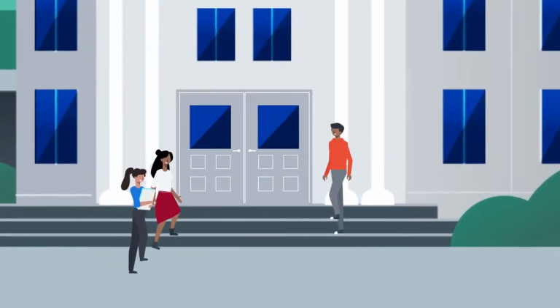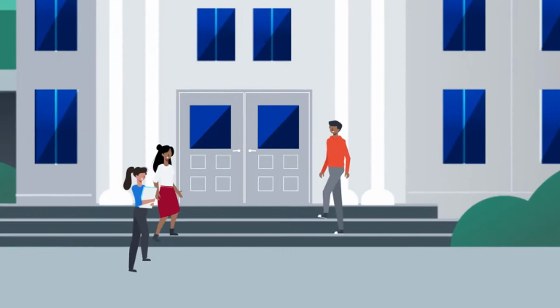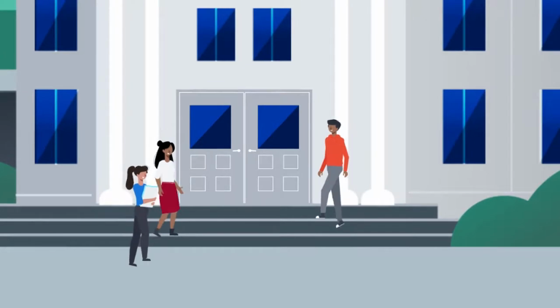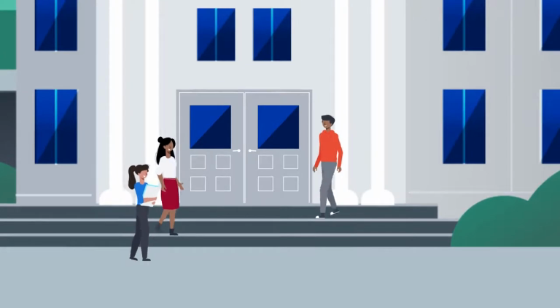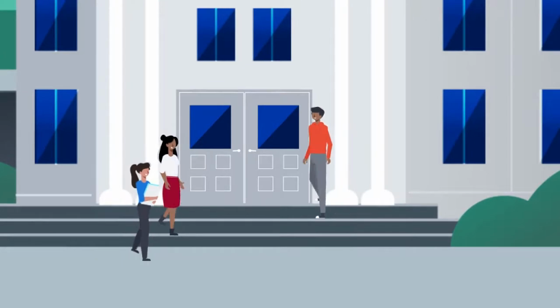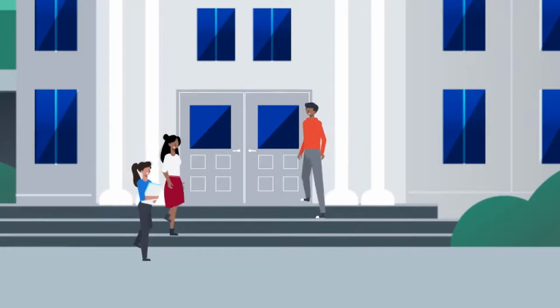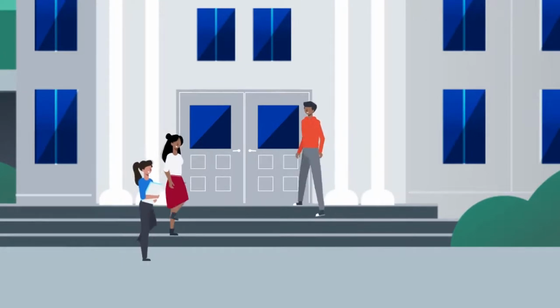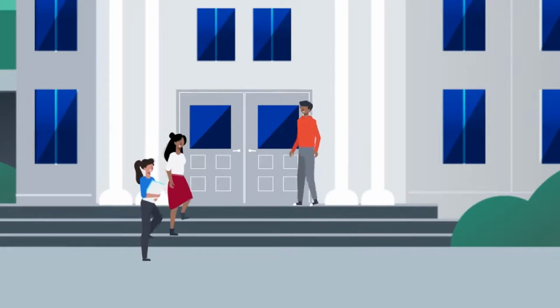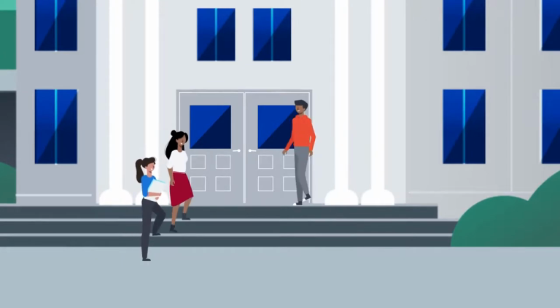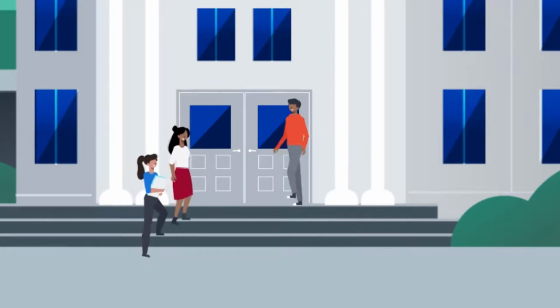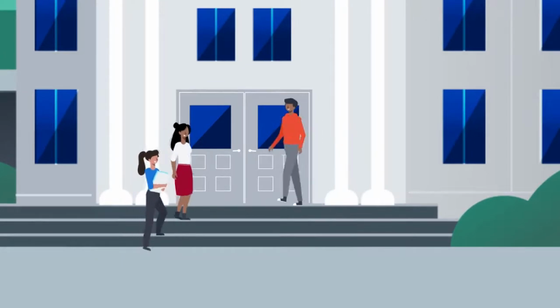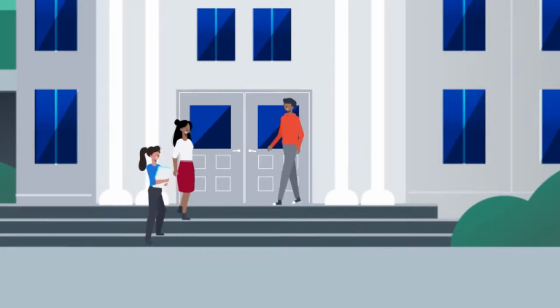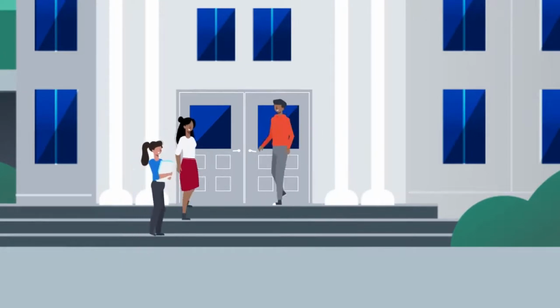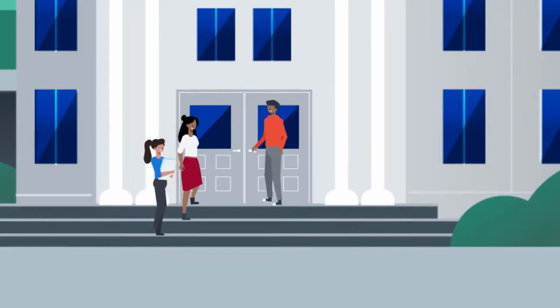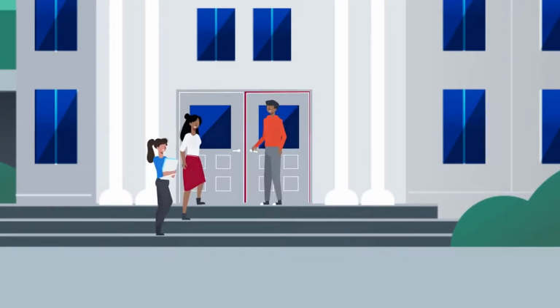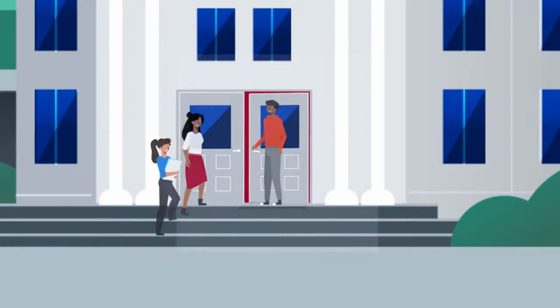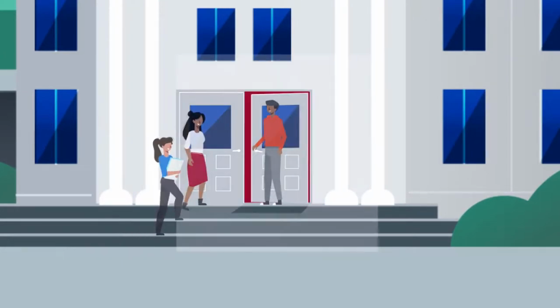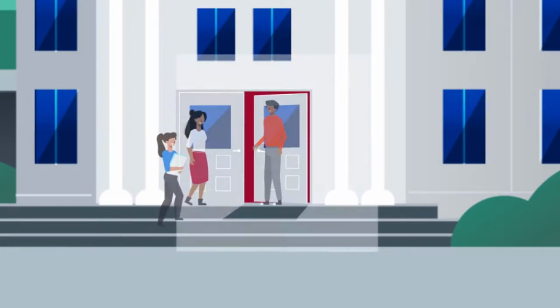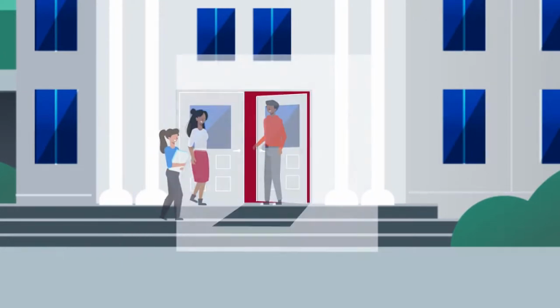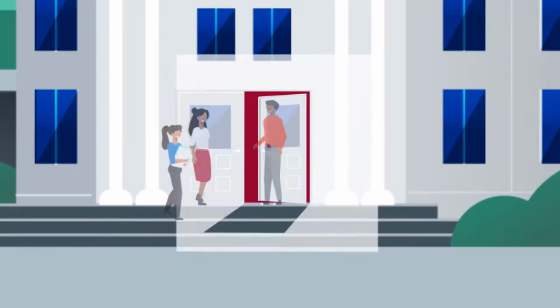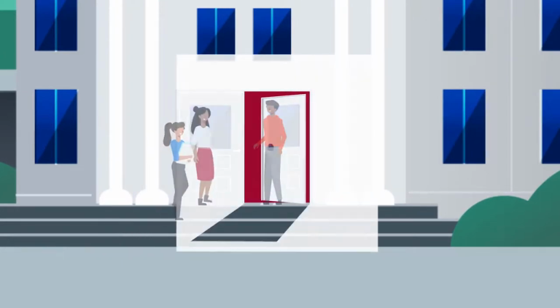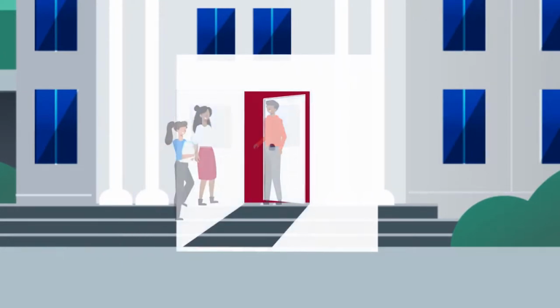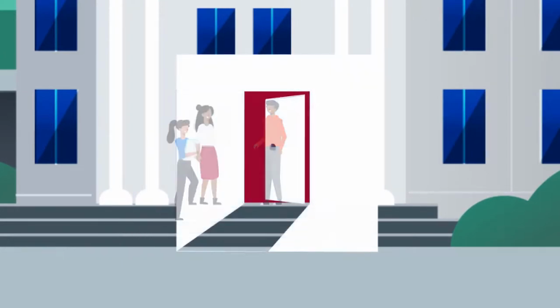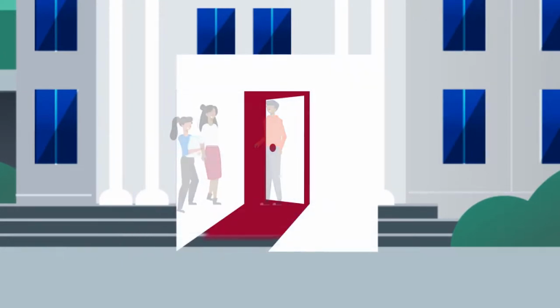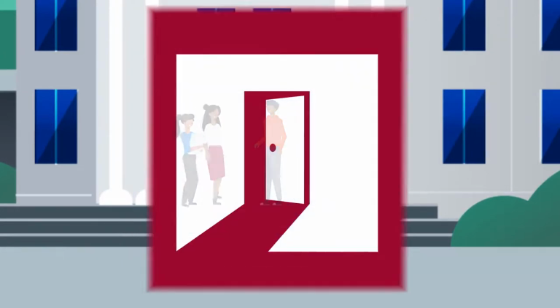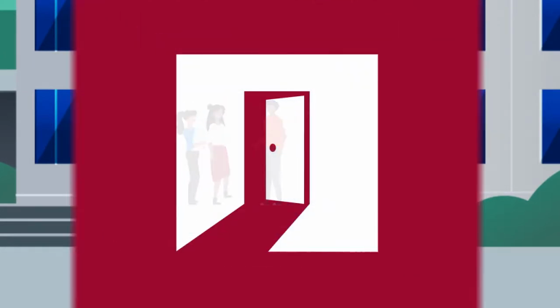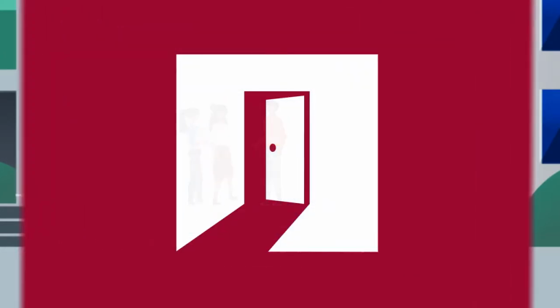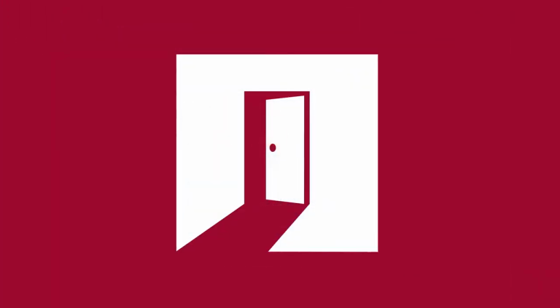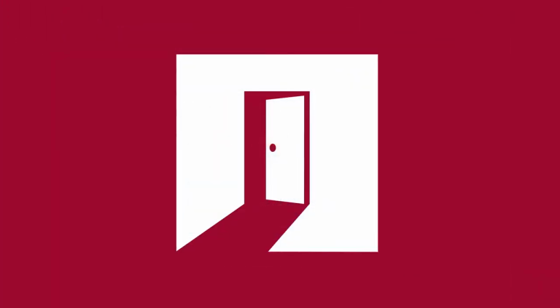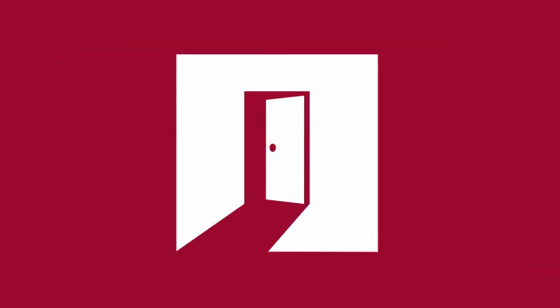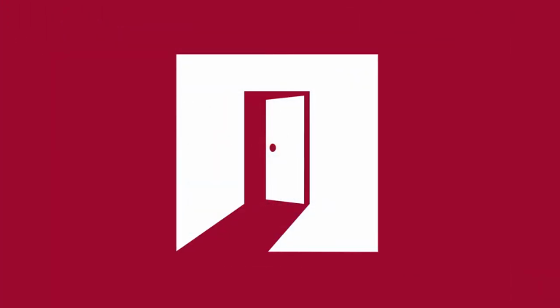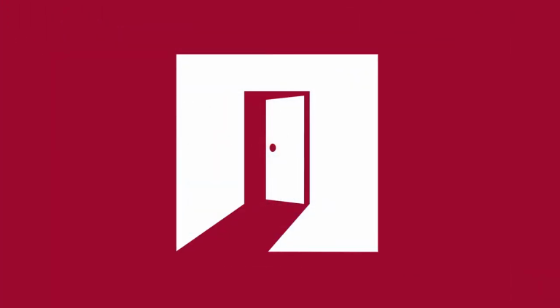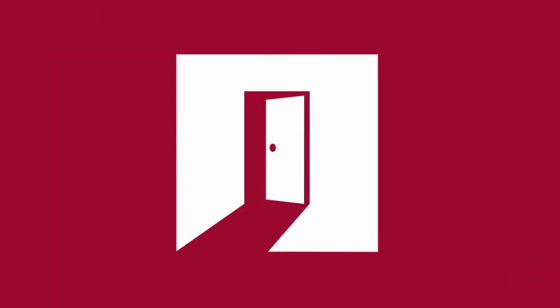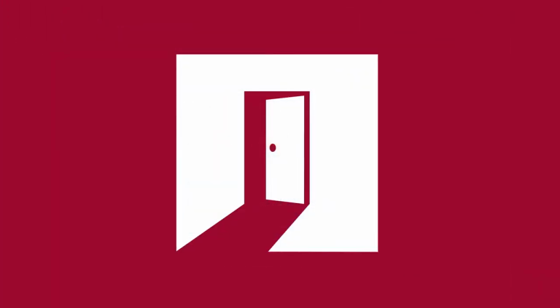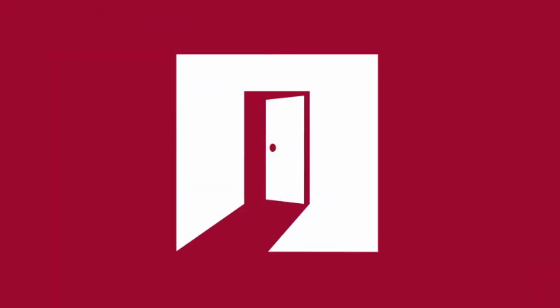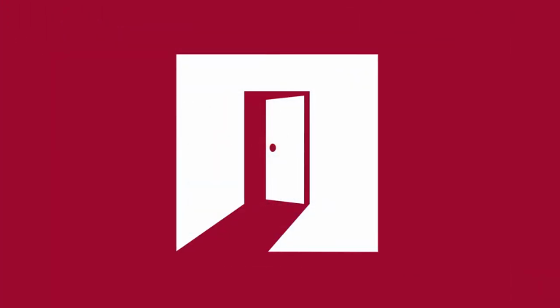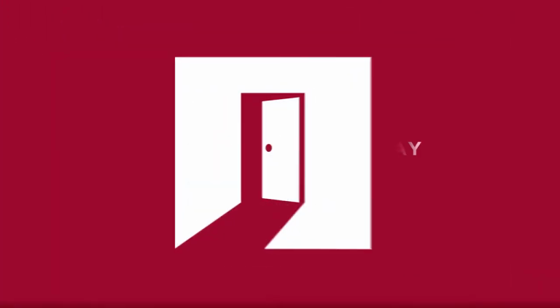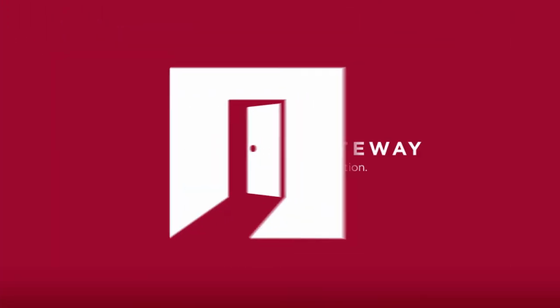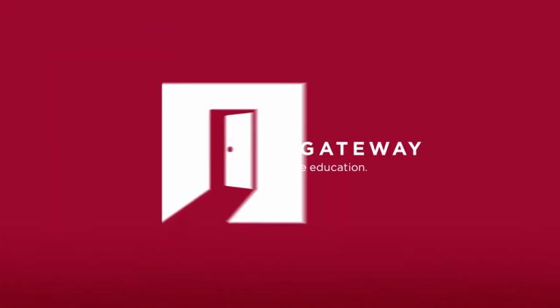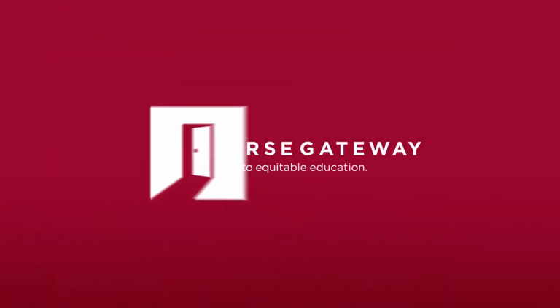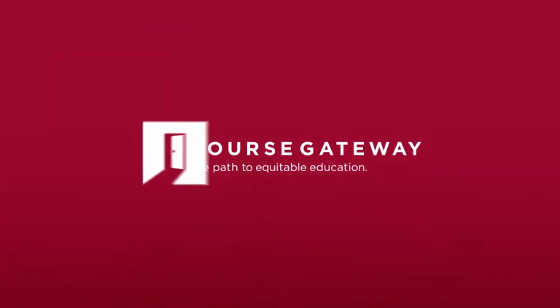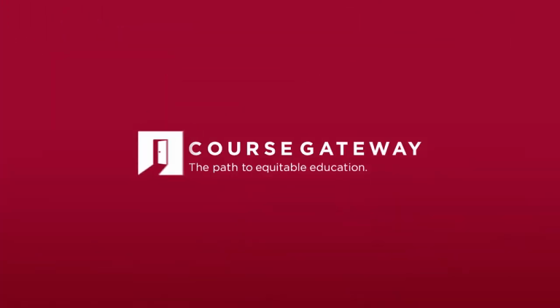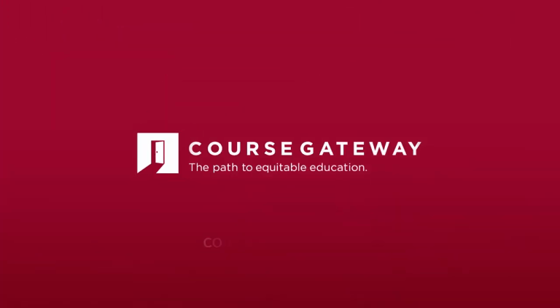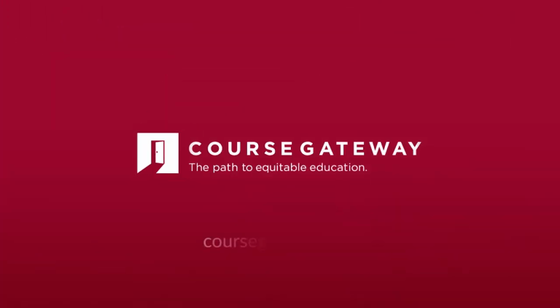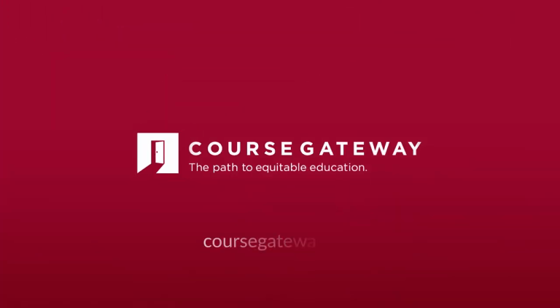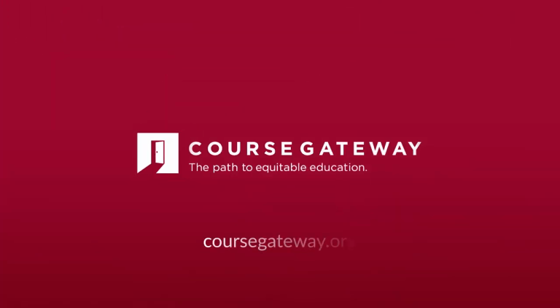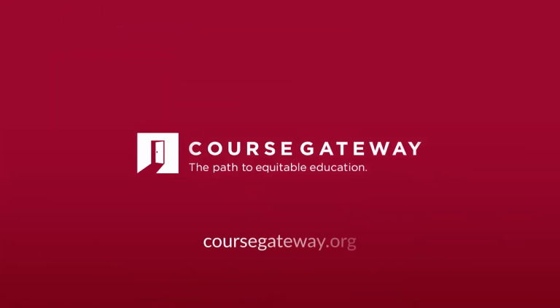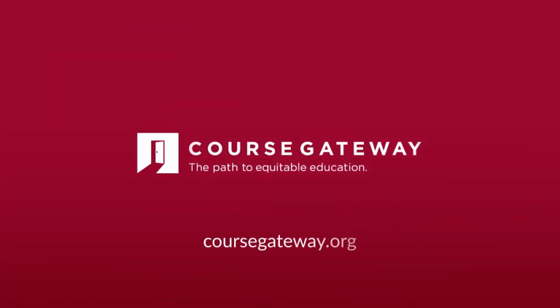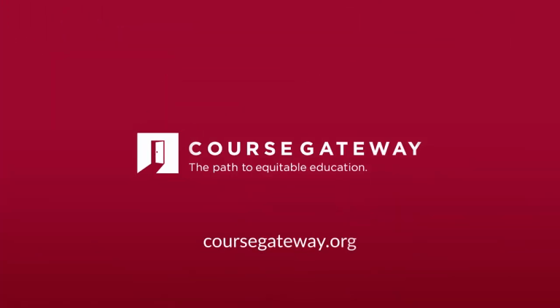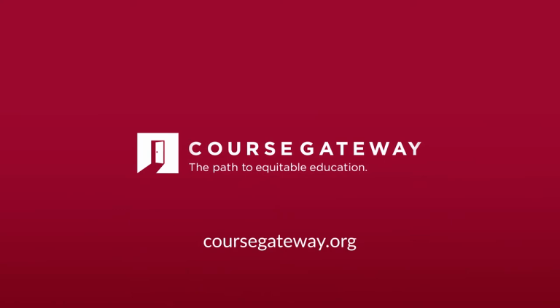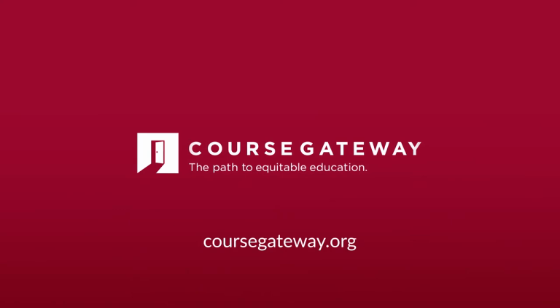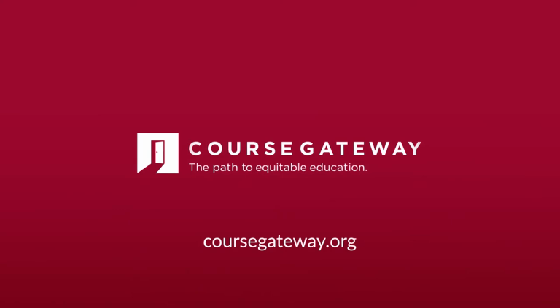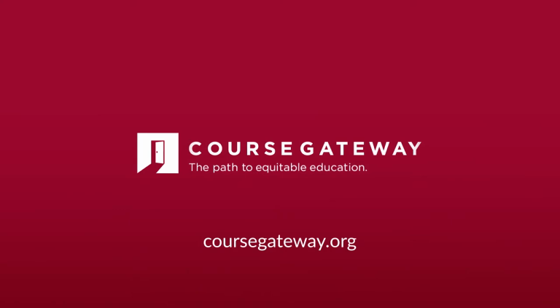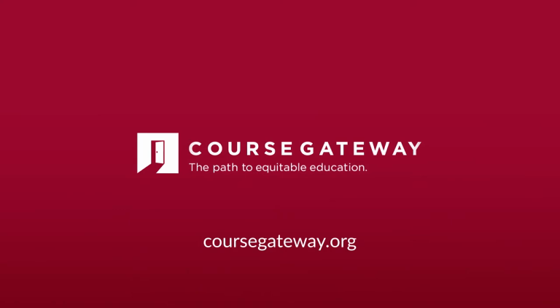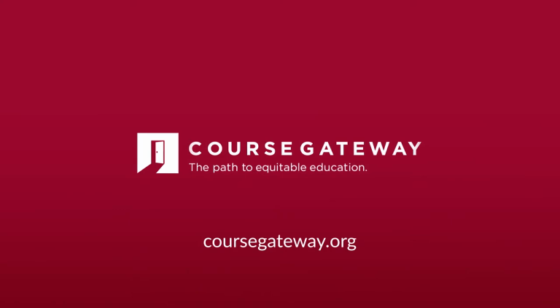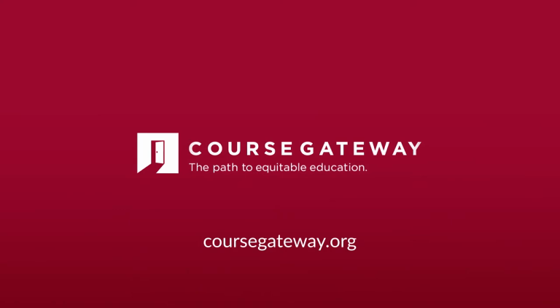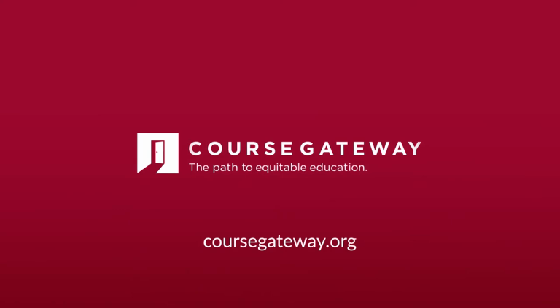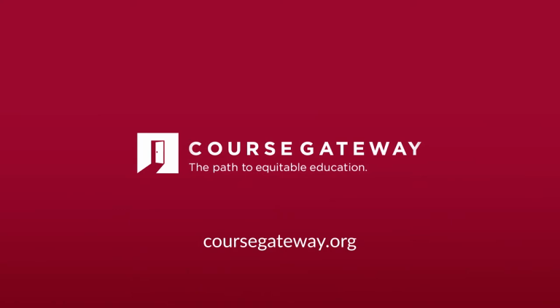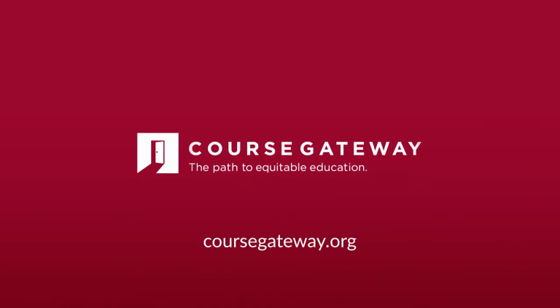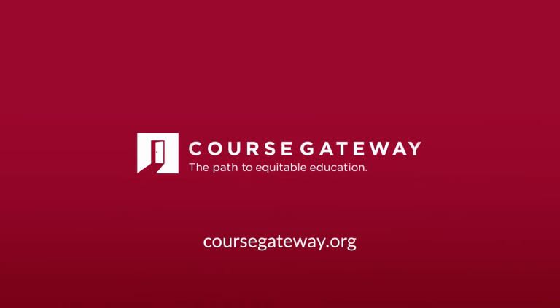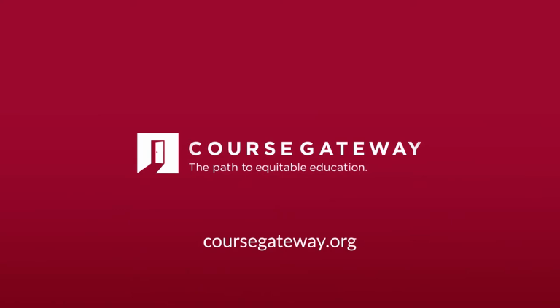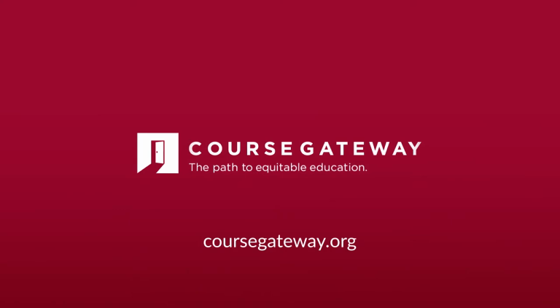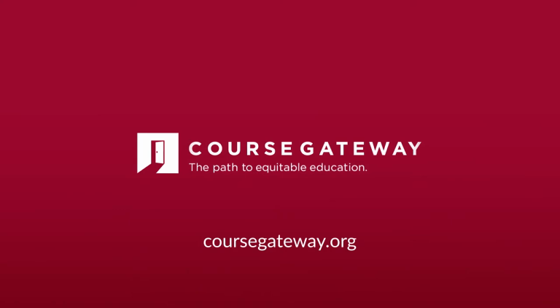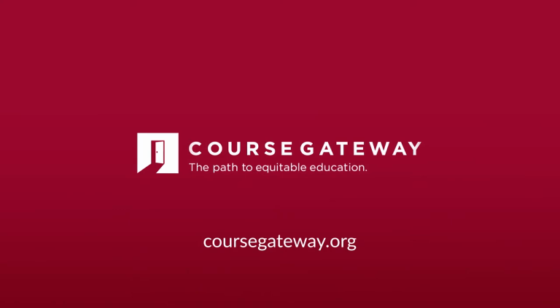So together we can help remove the barriers to success. Start your search and be a difference maker today.